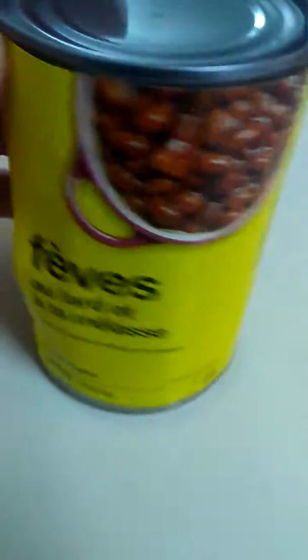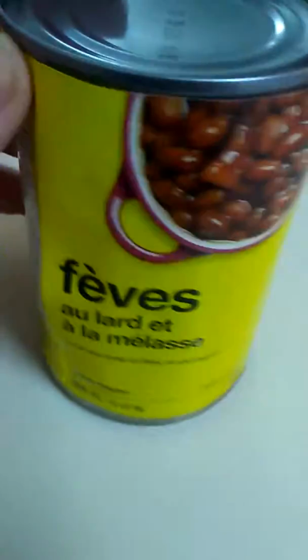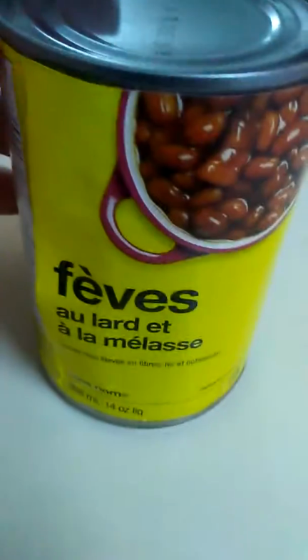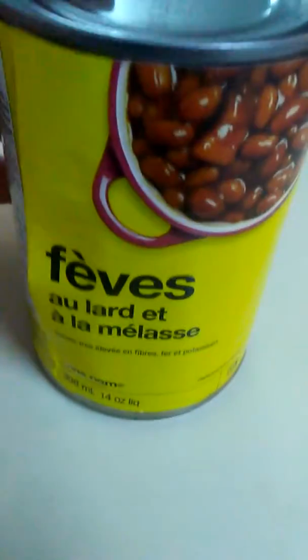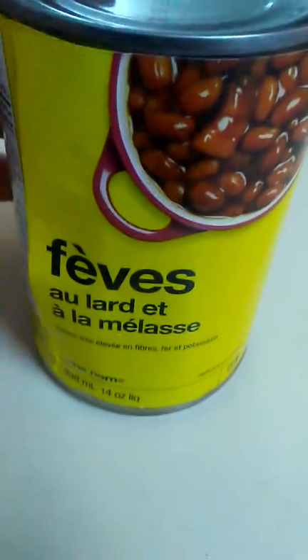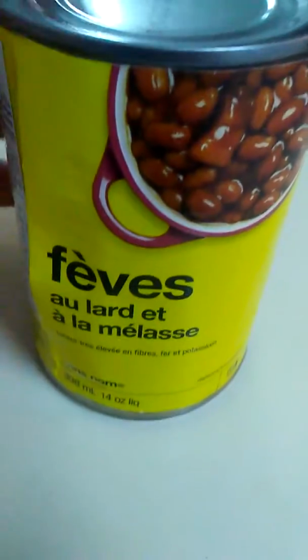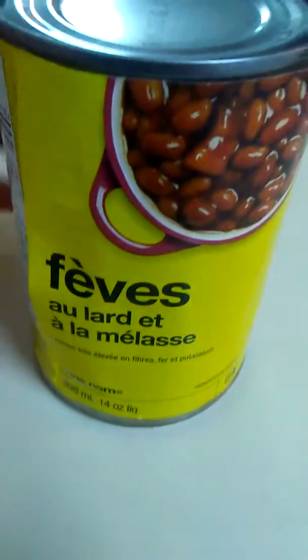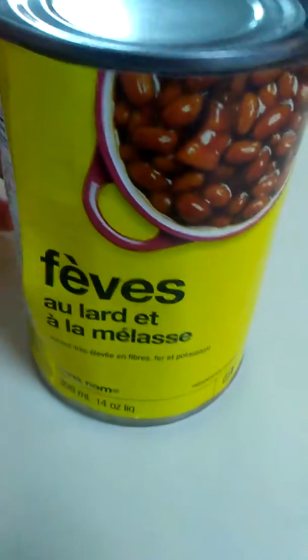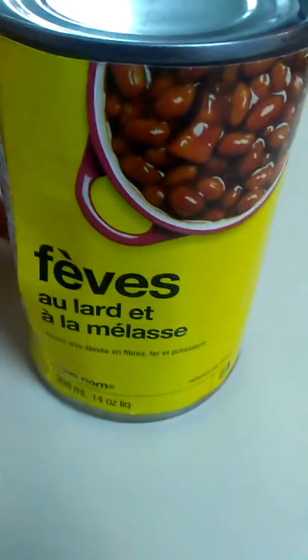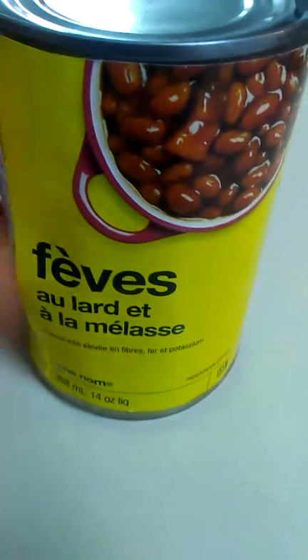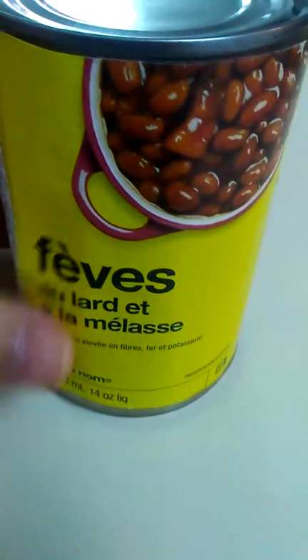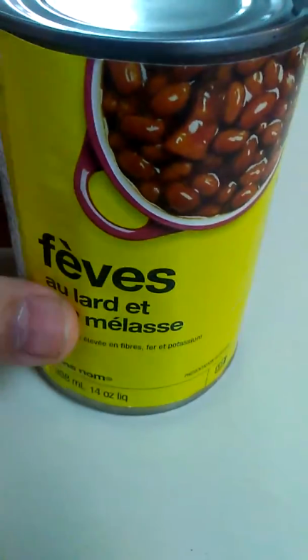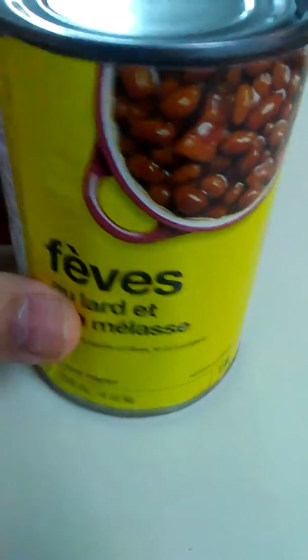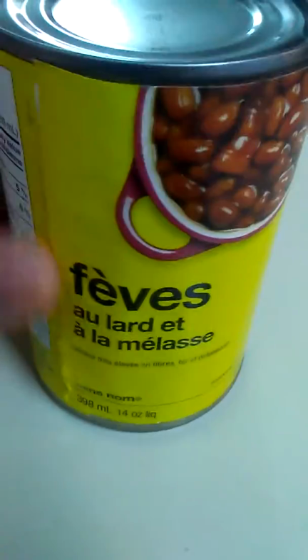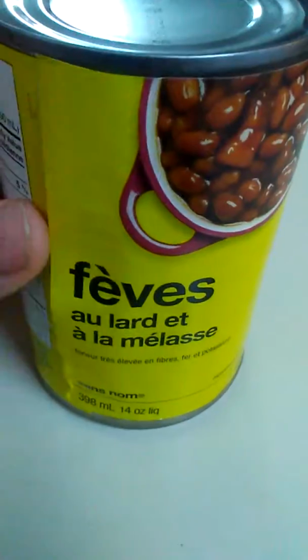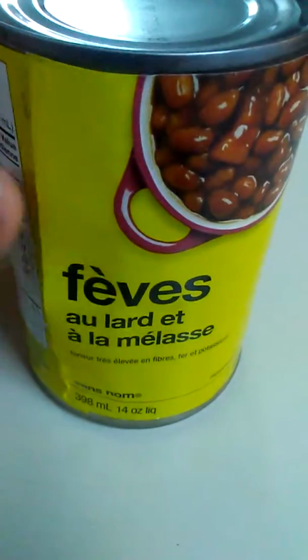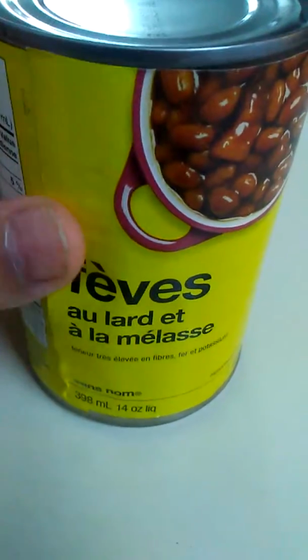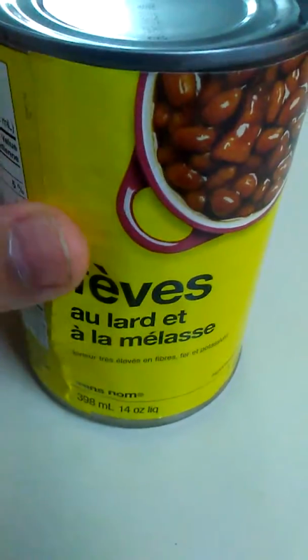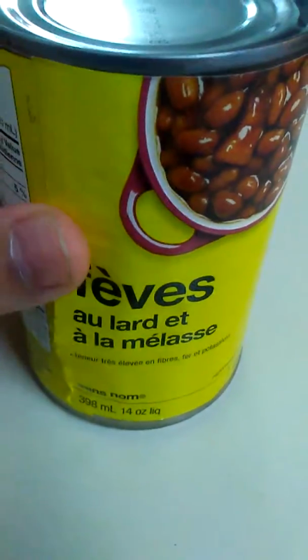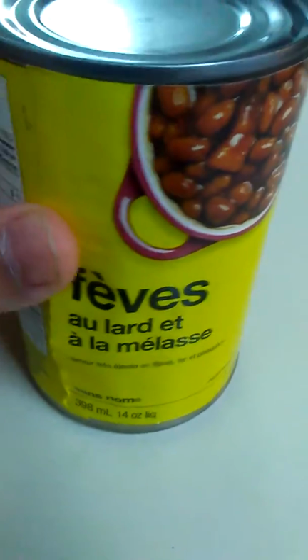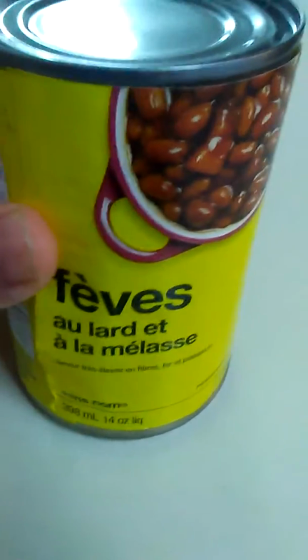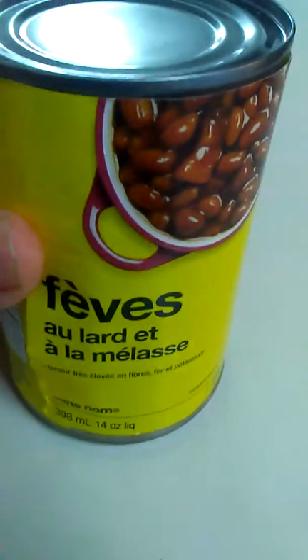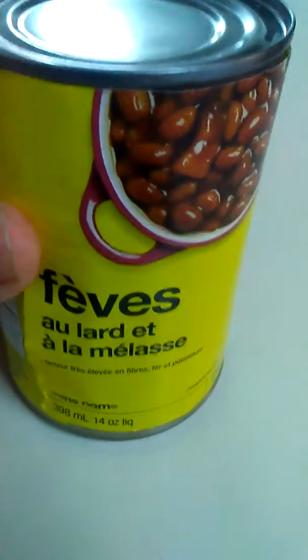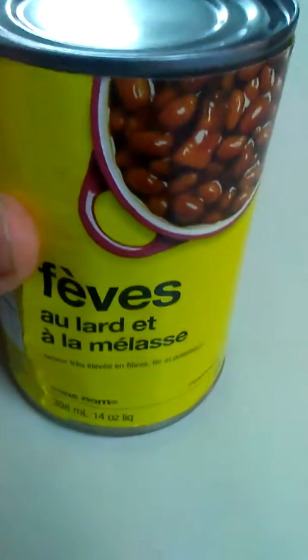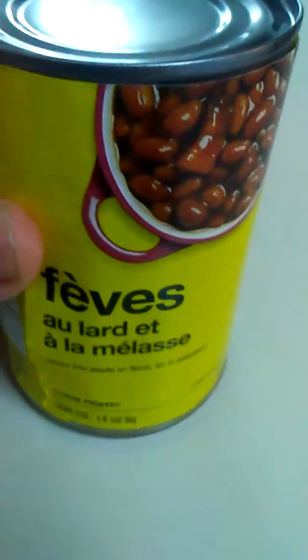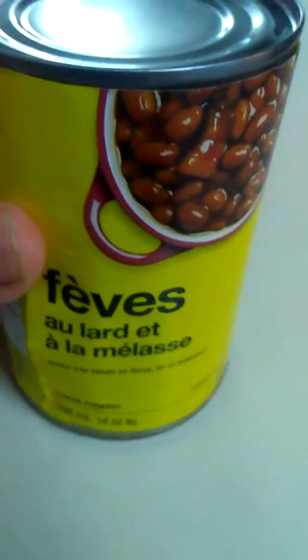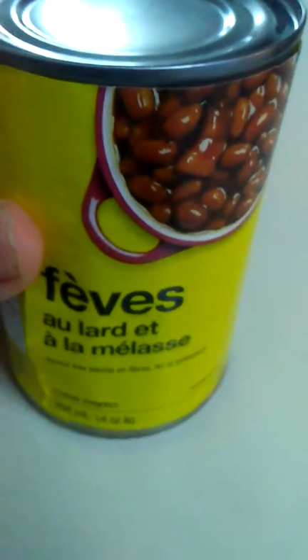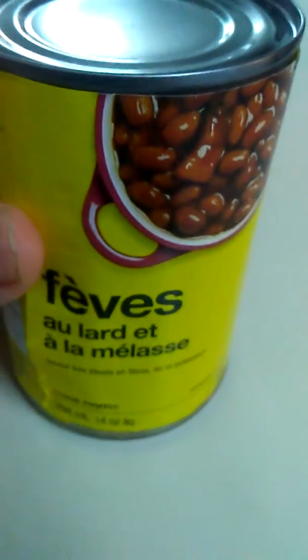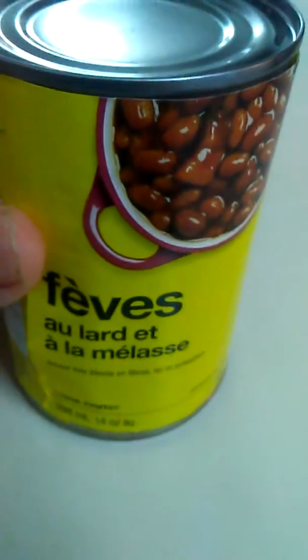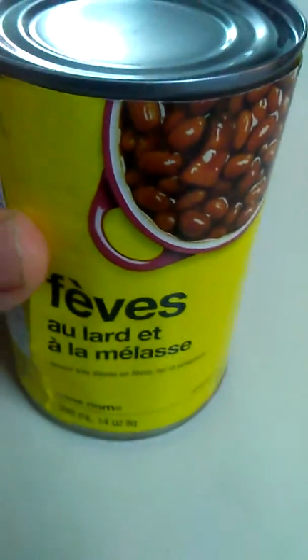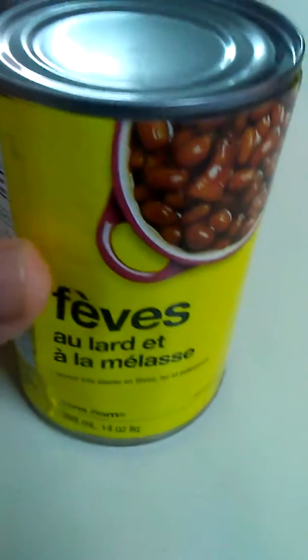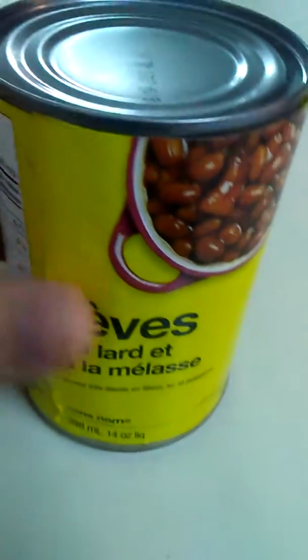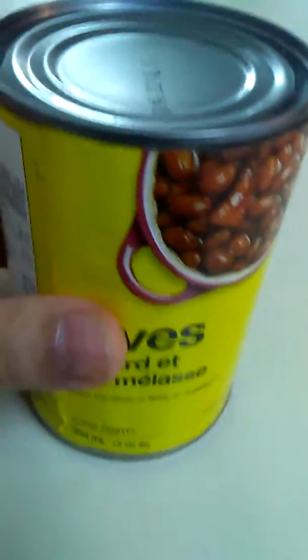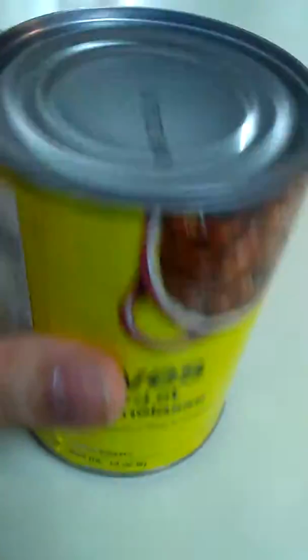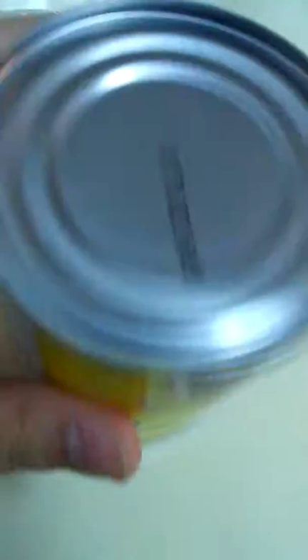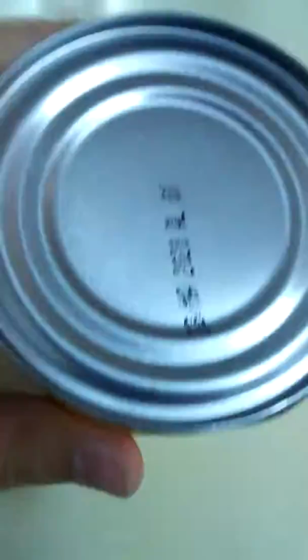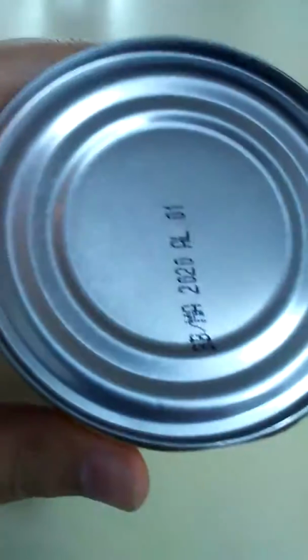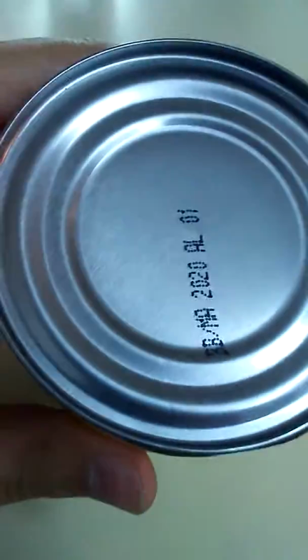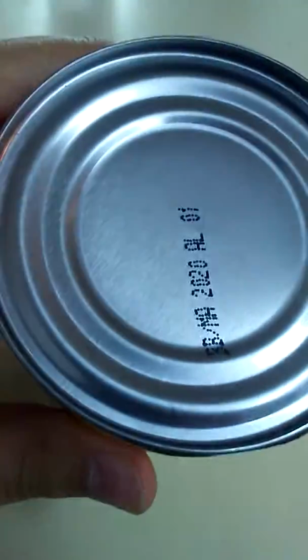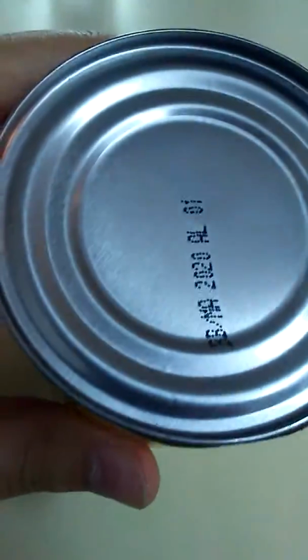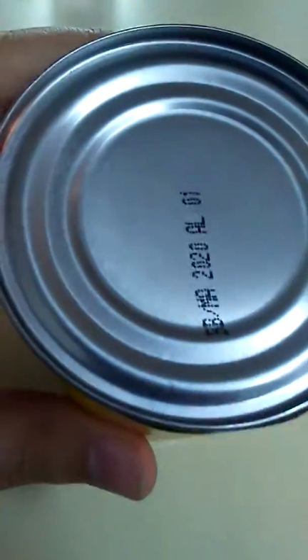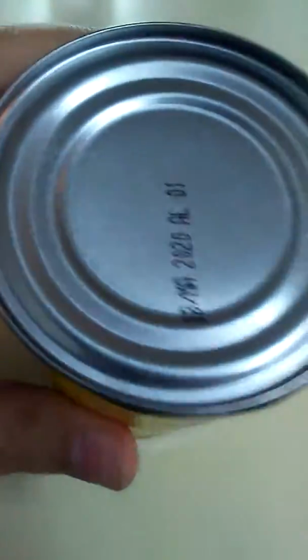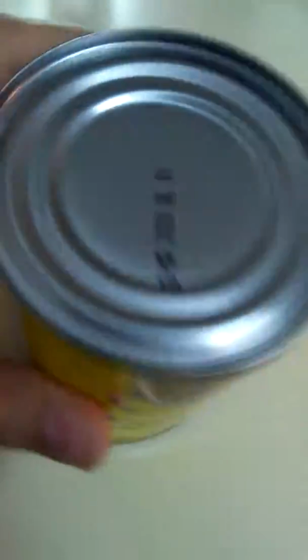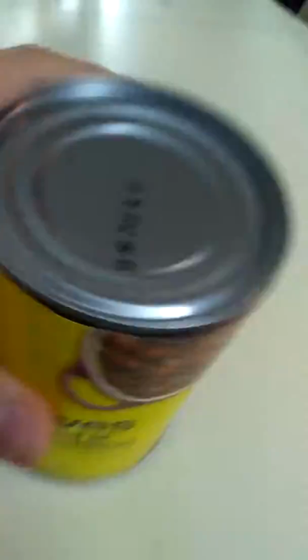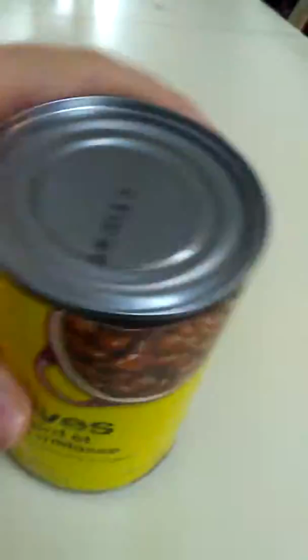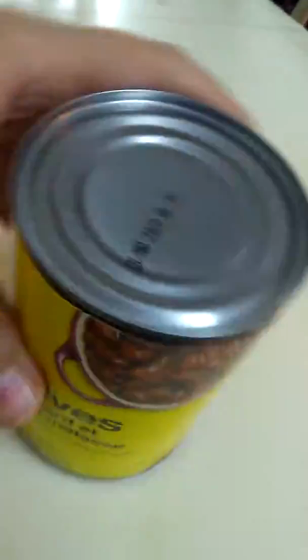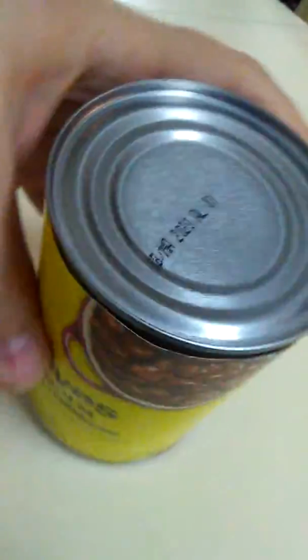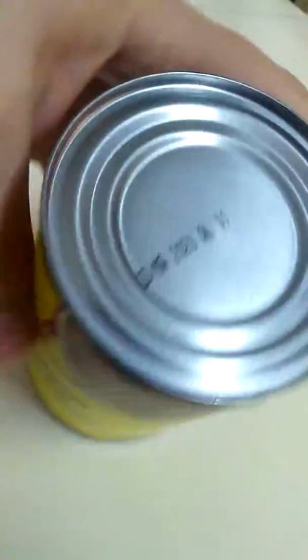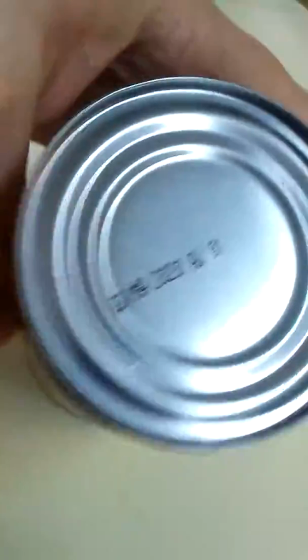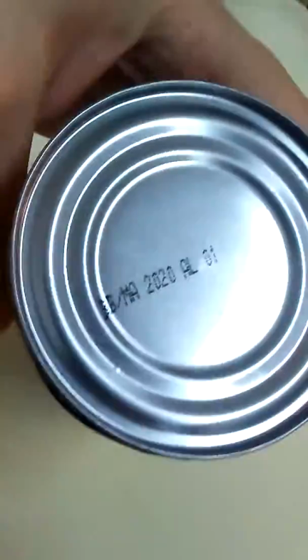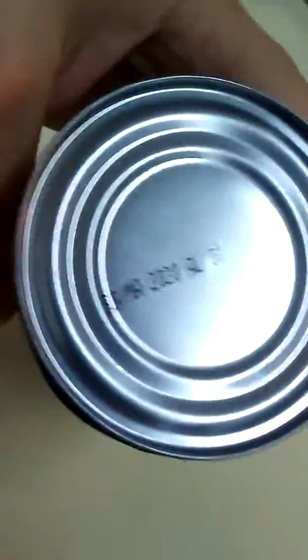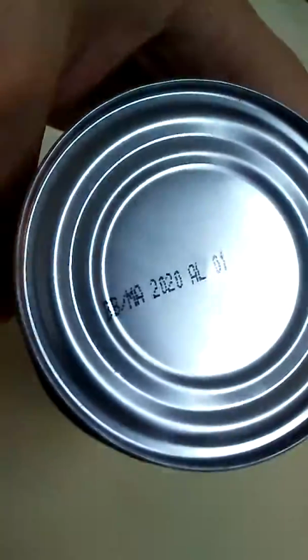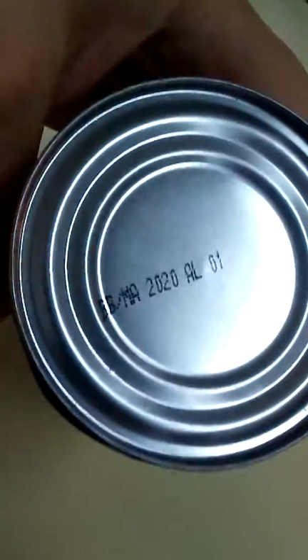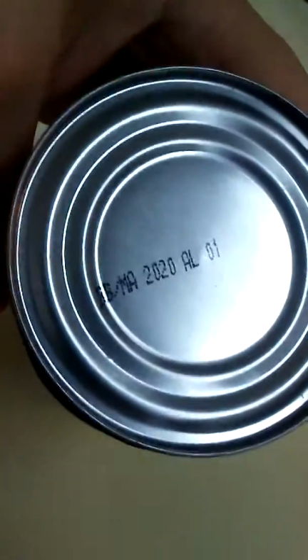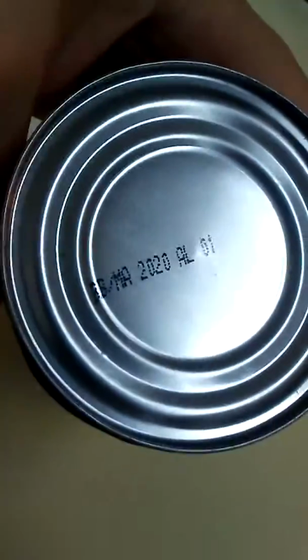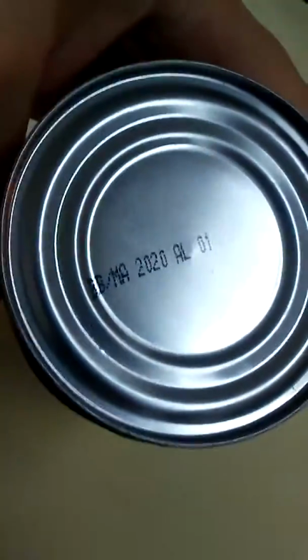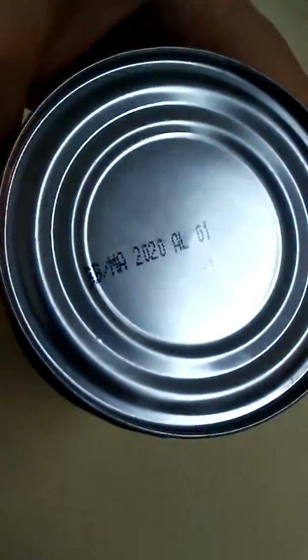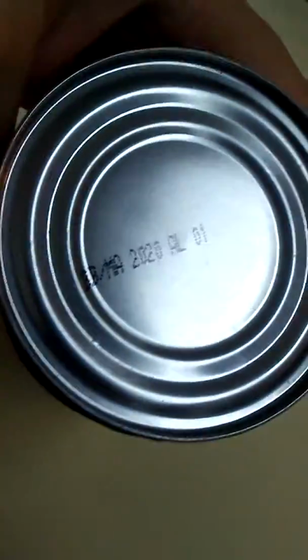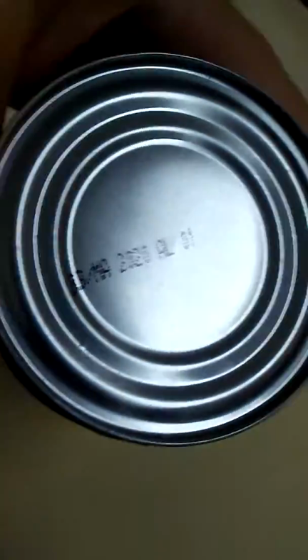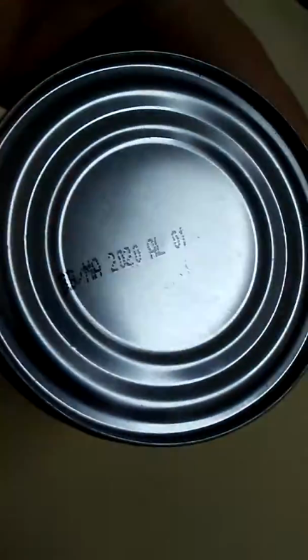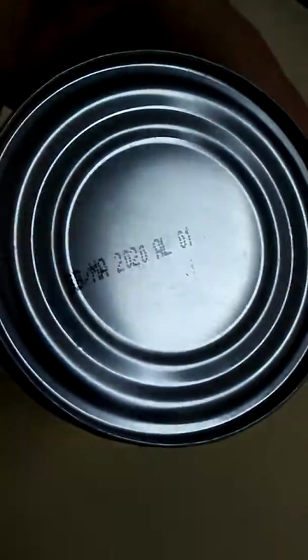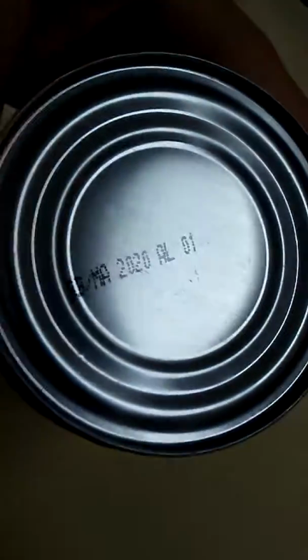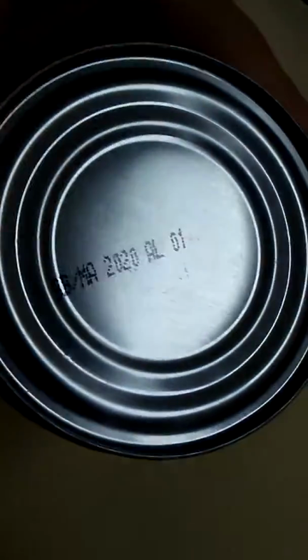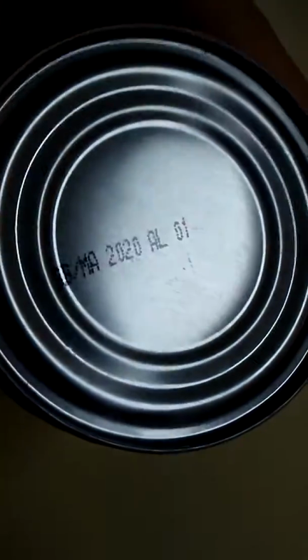So there's the French side where the label is coming off. The best before date is before 2020.